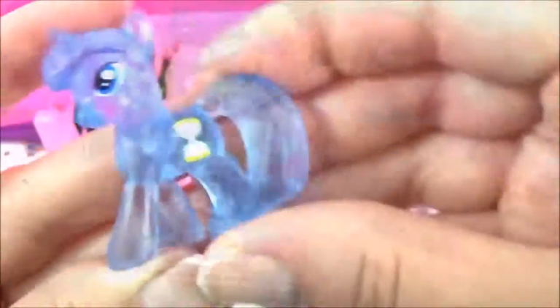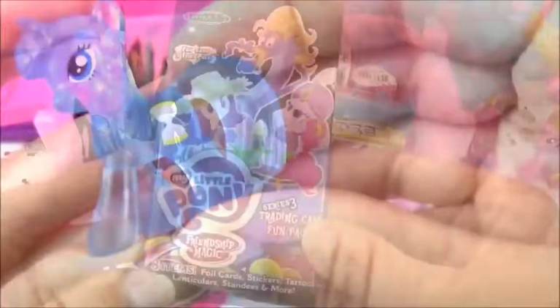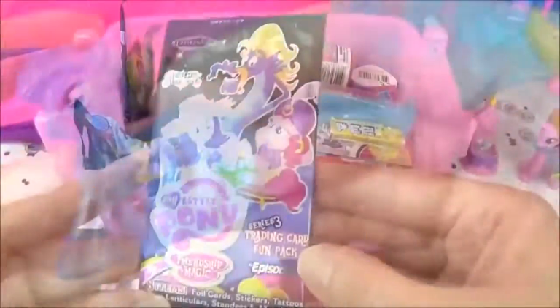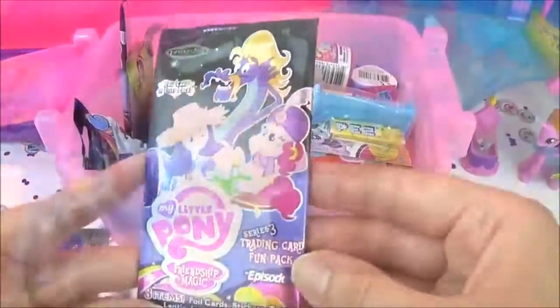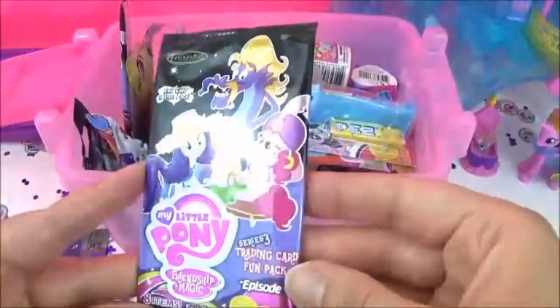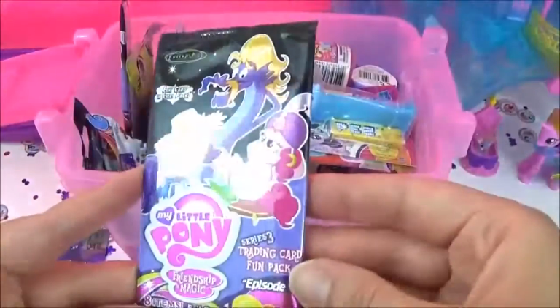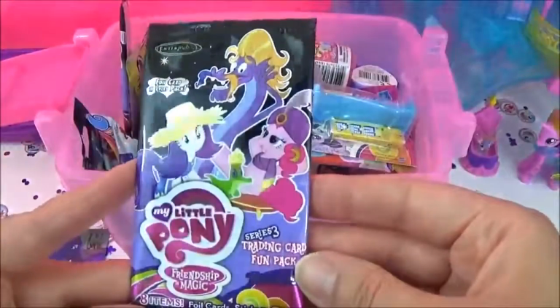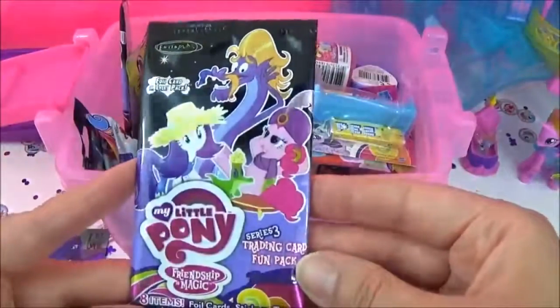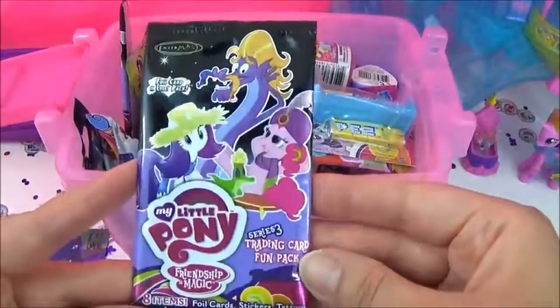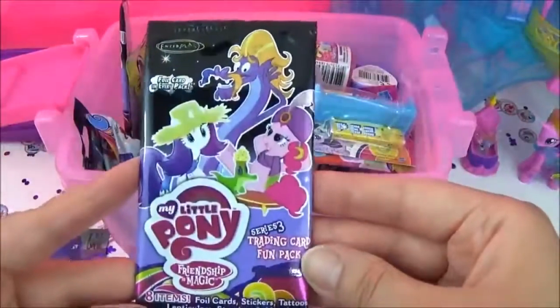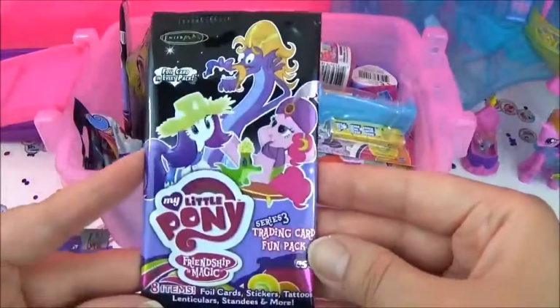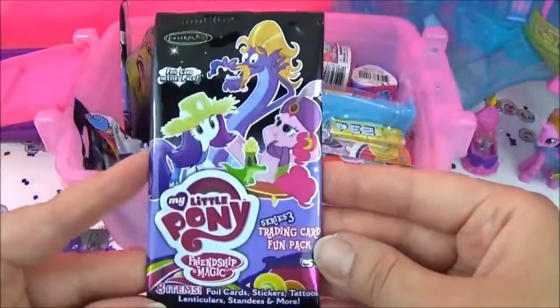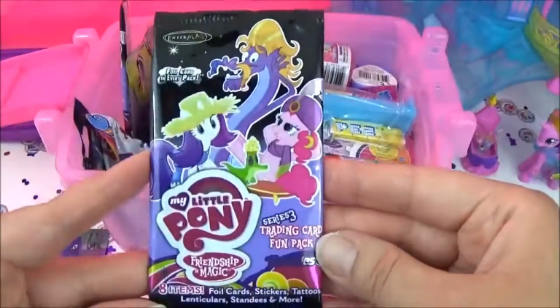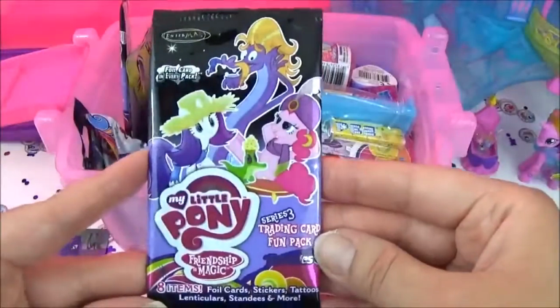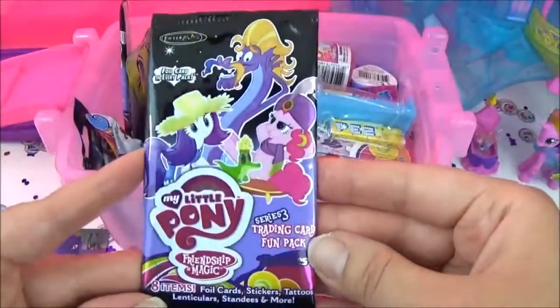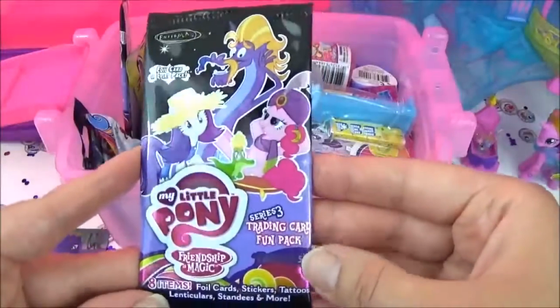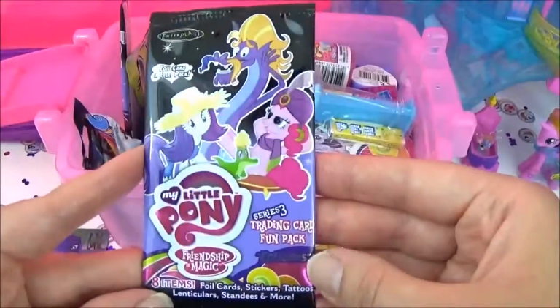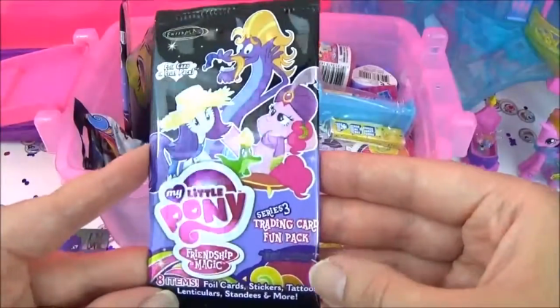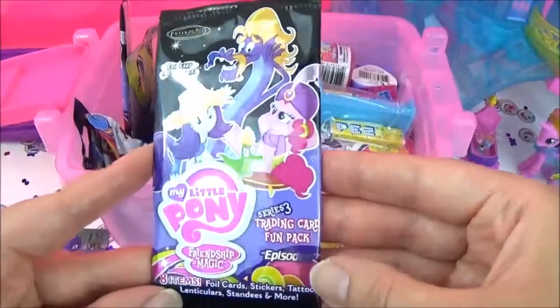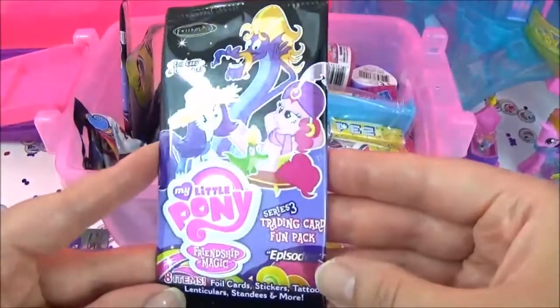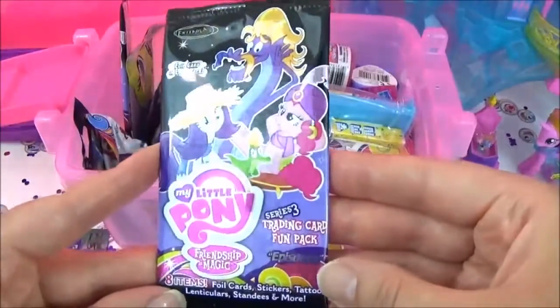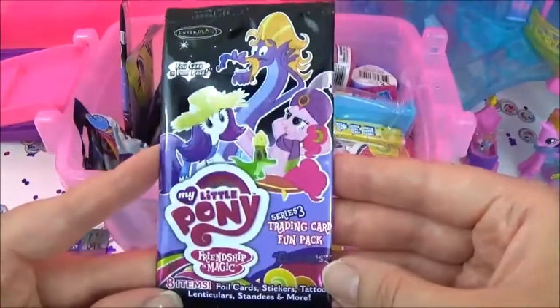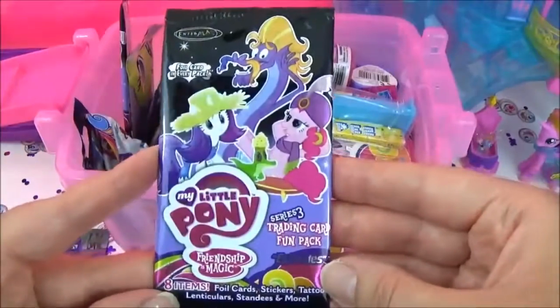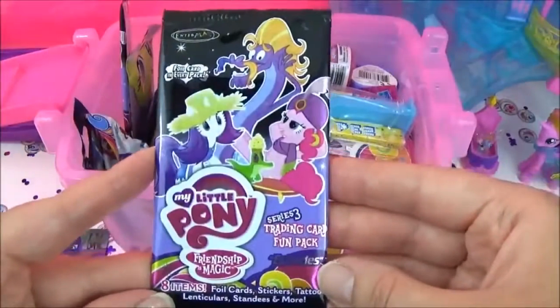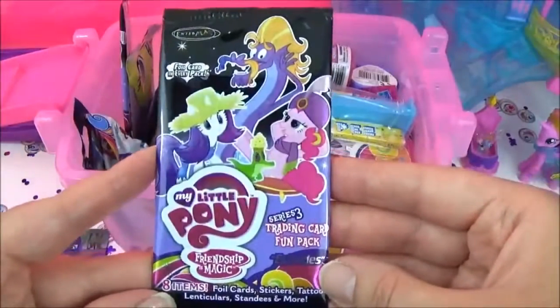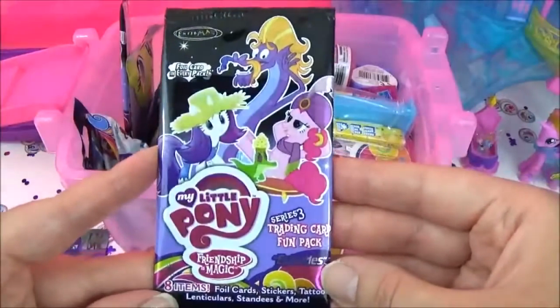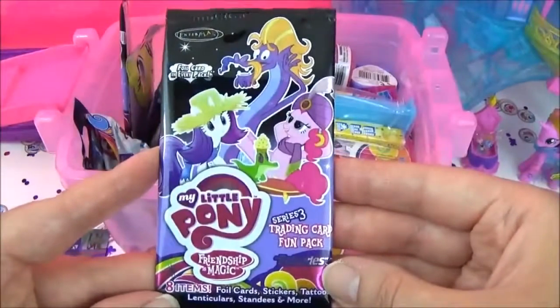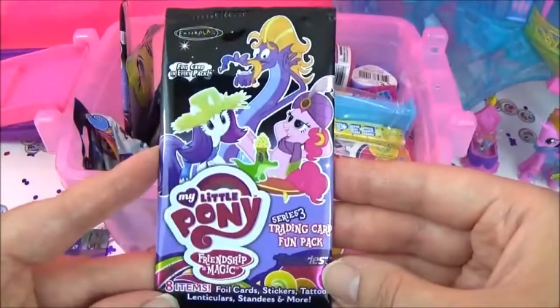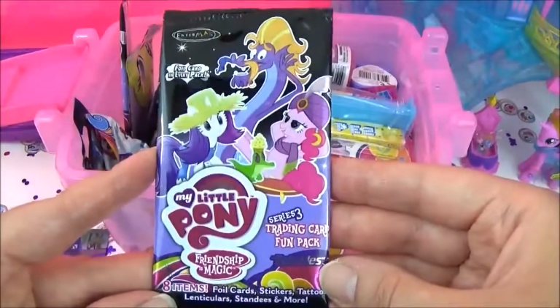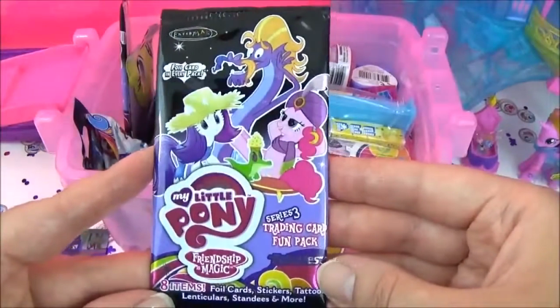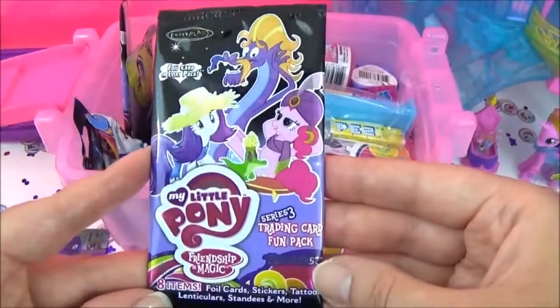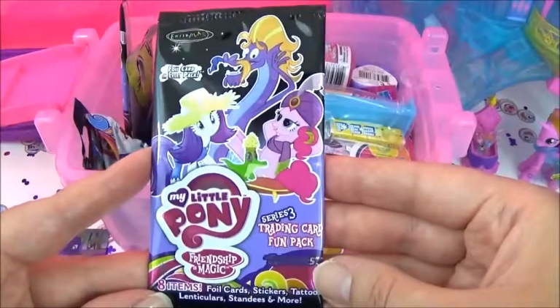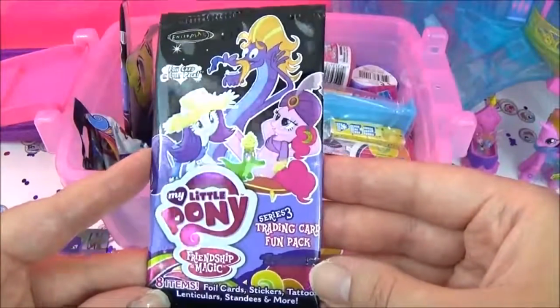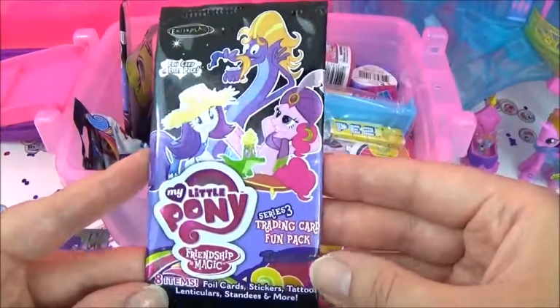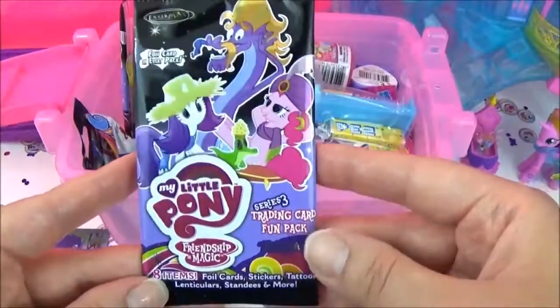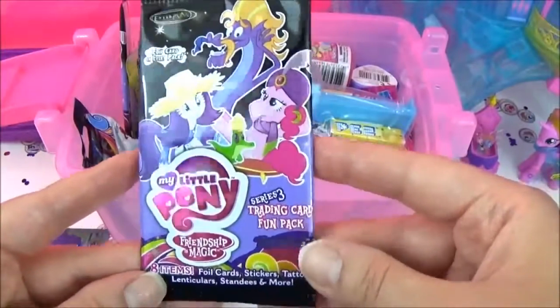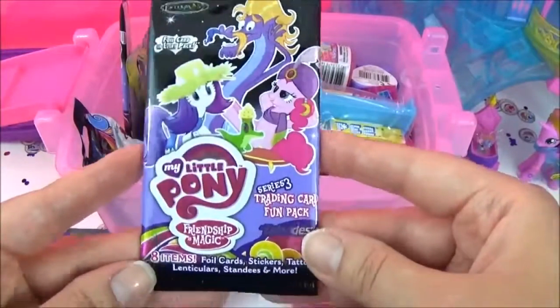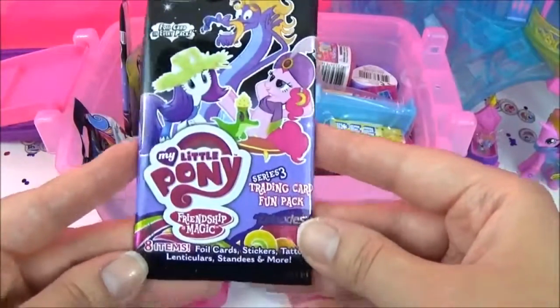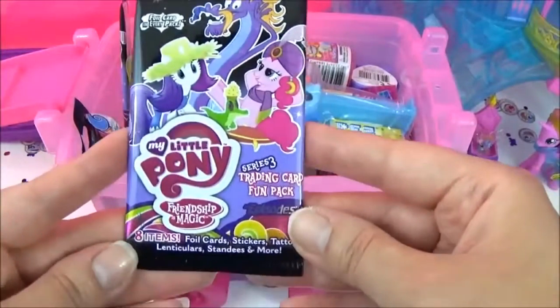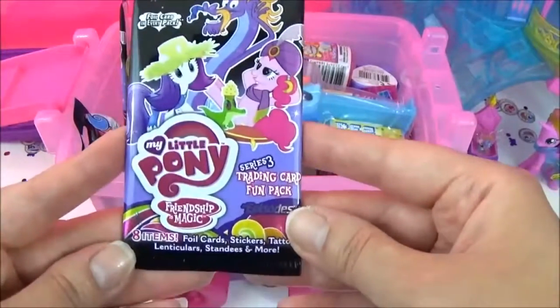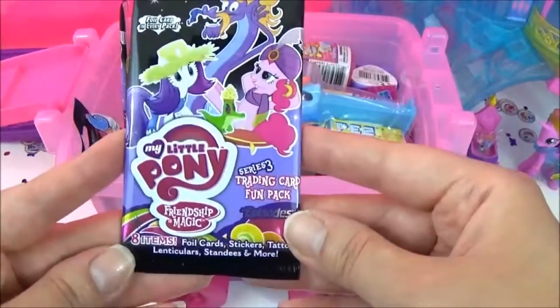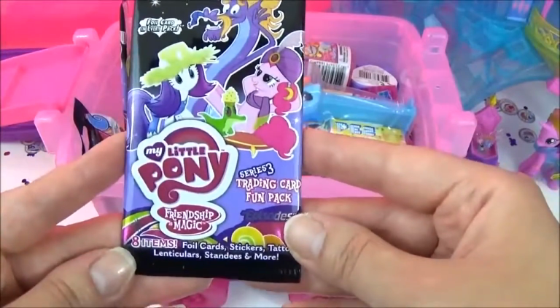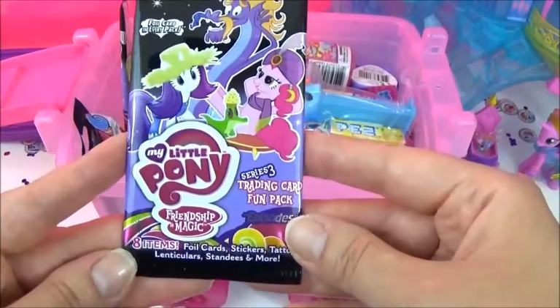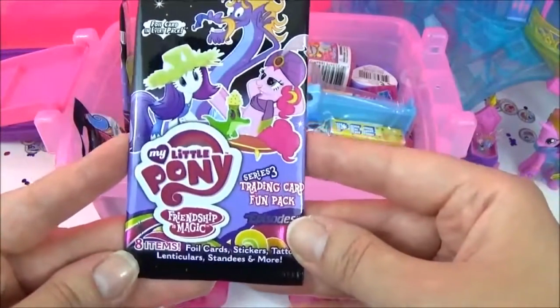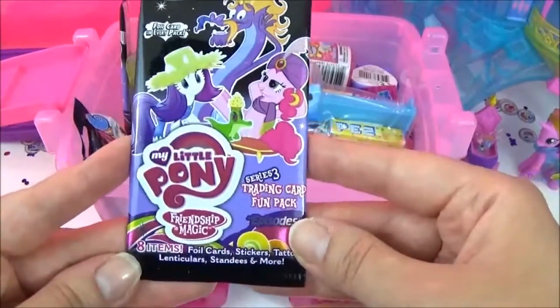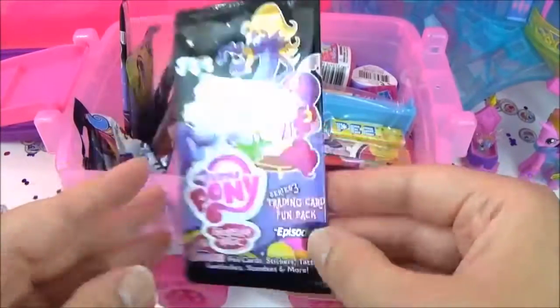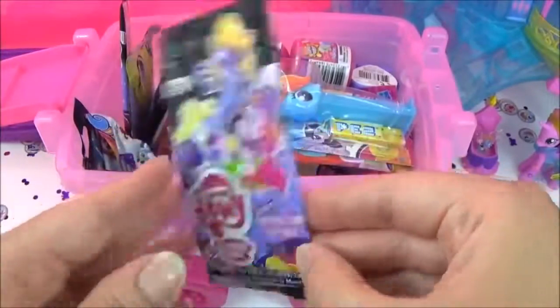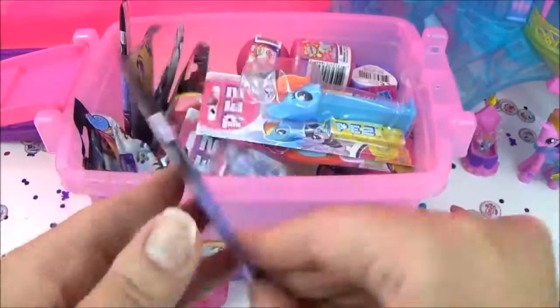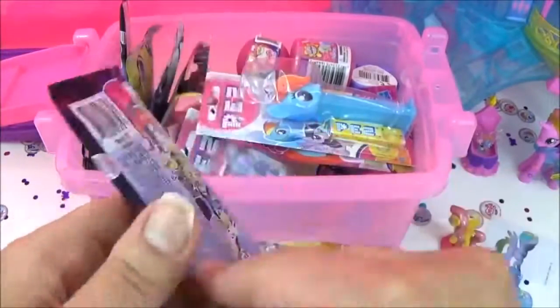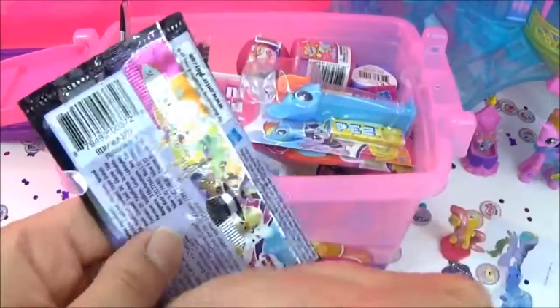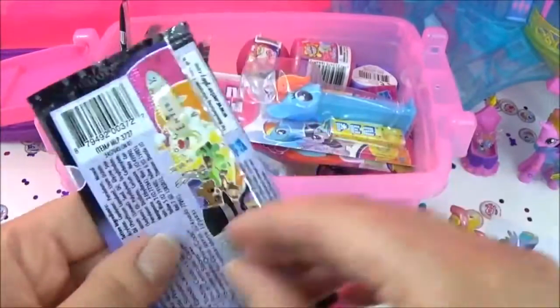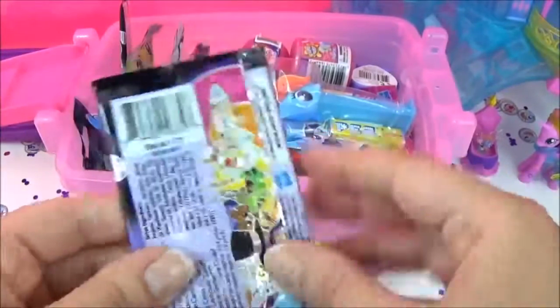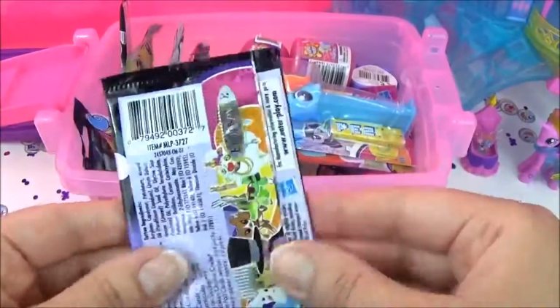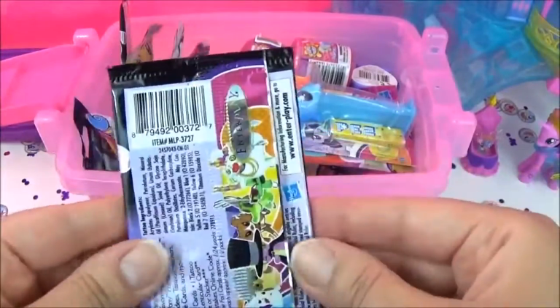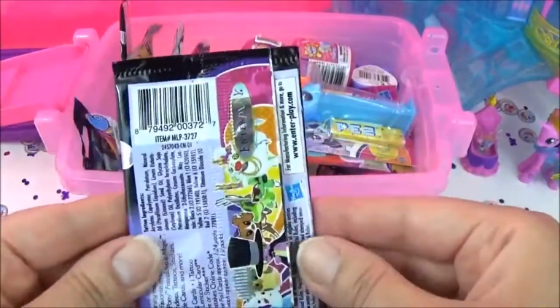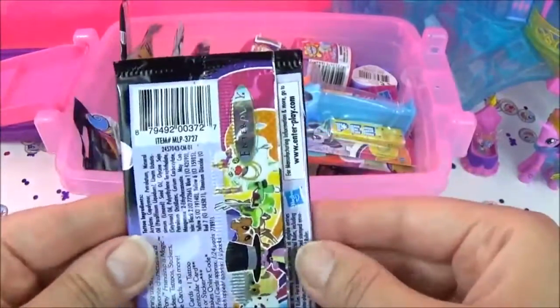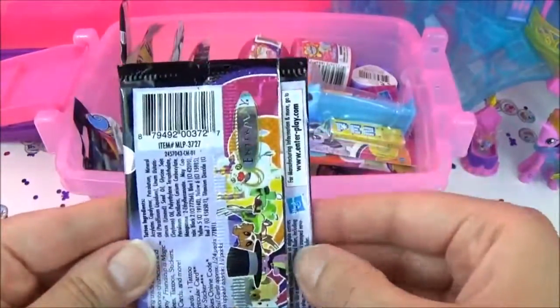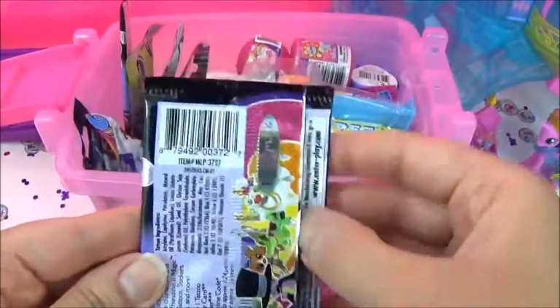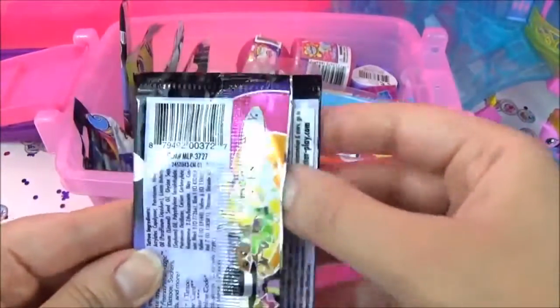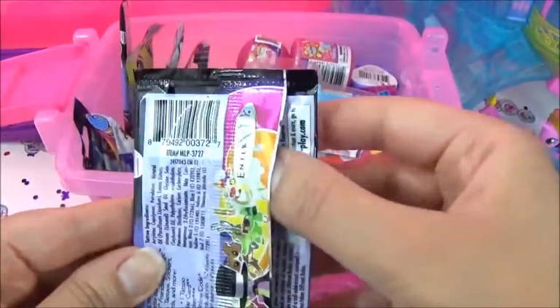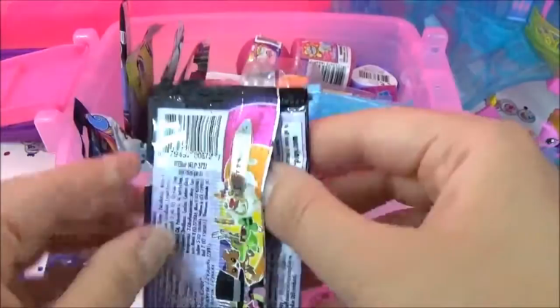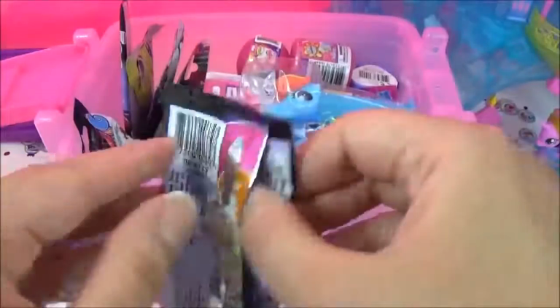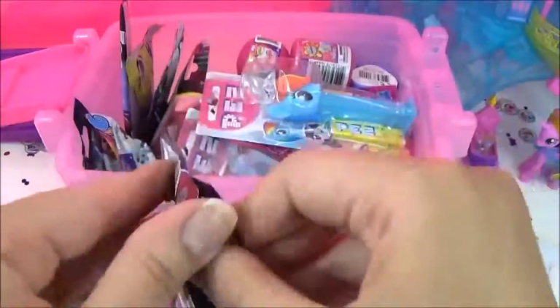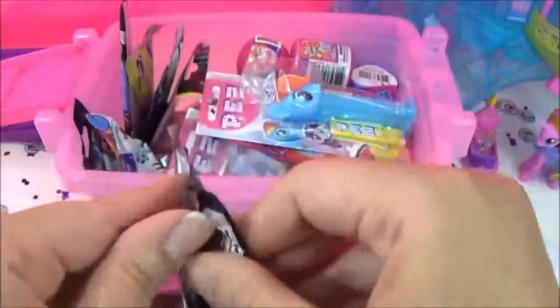The last thing I'm going to open today are these Series 3 trading cards — let's see which ones we get!